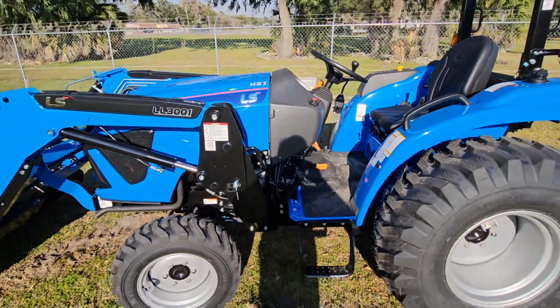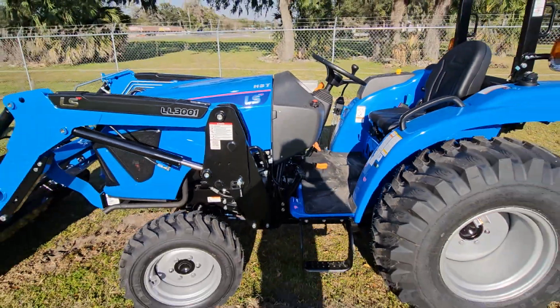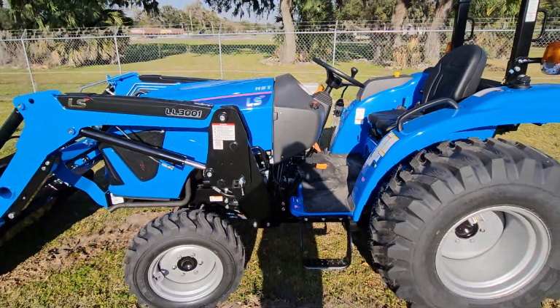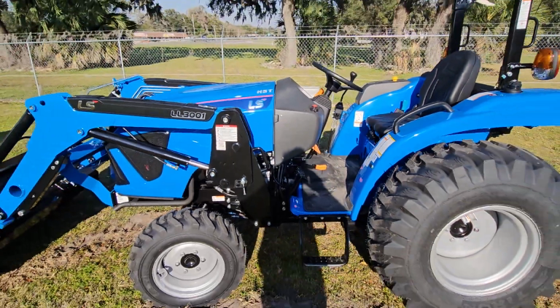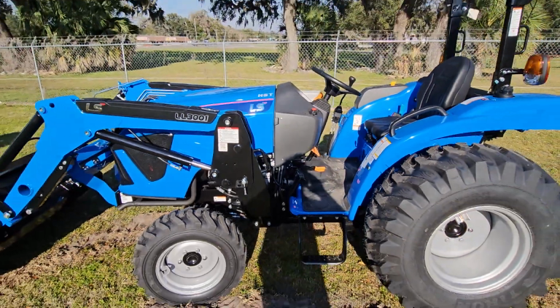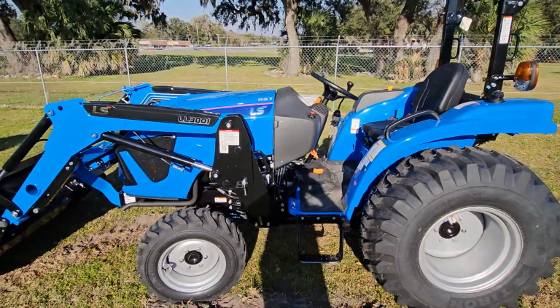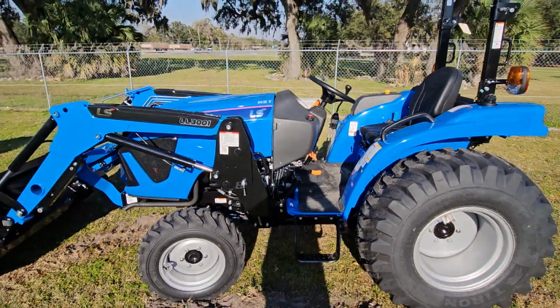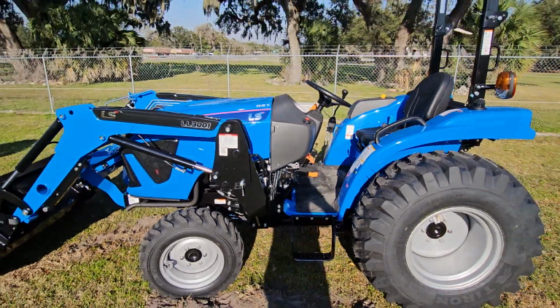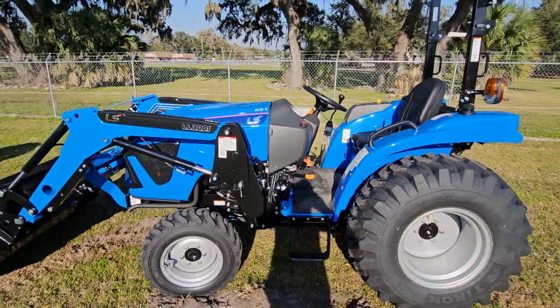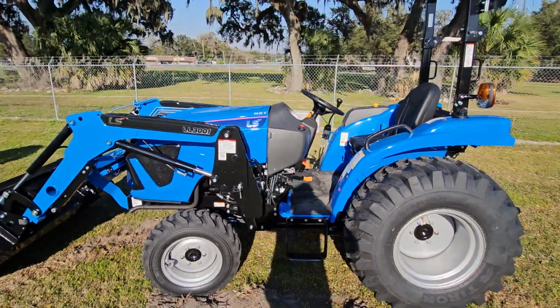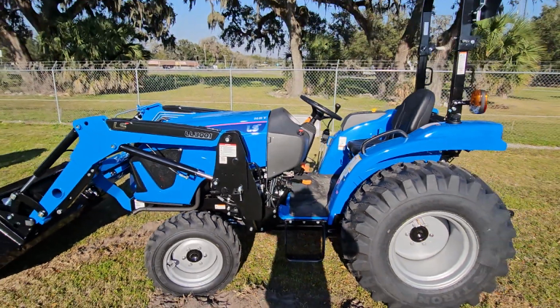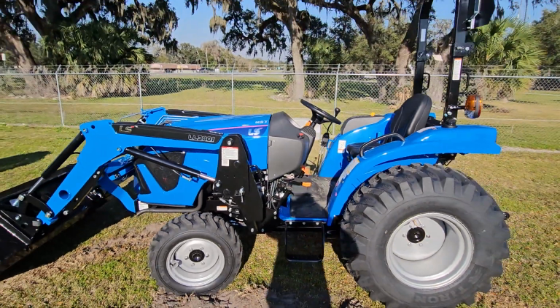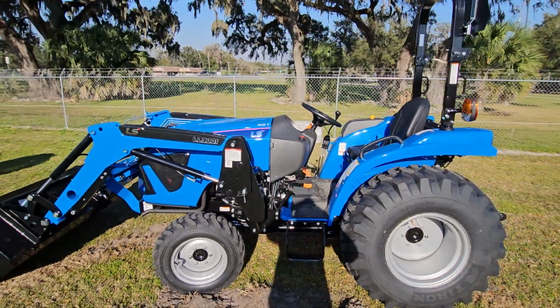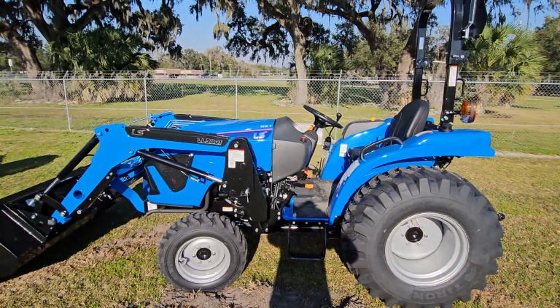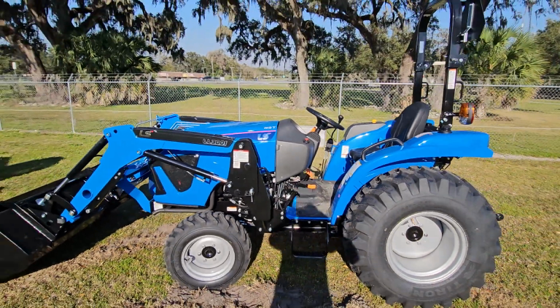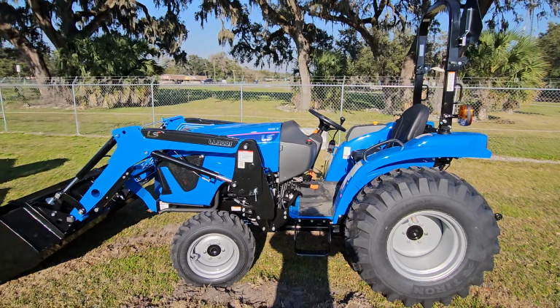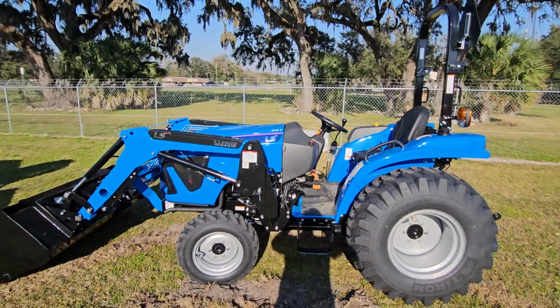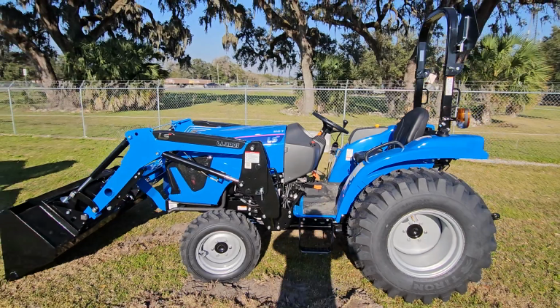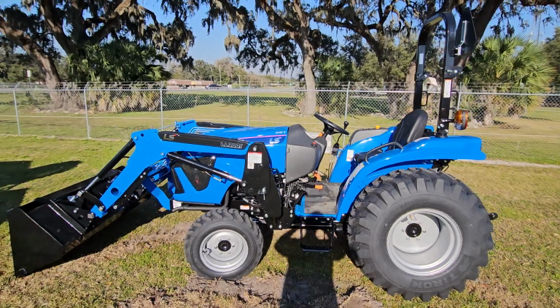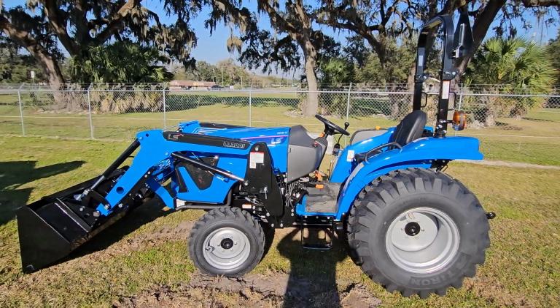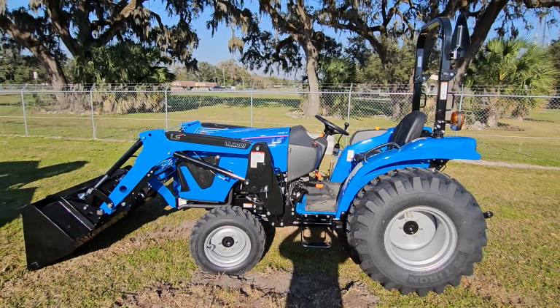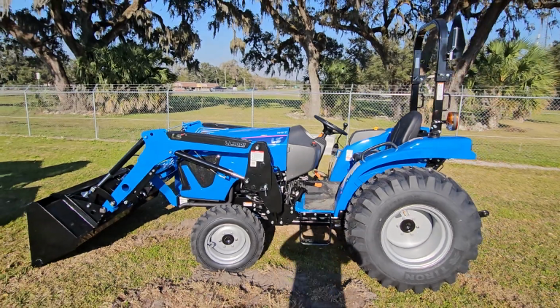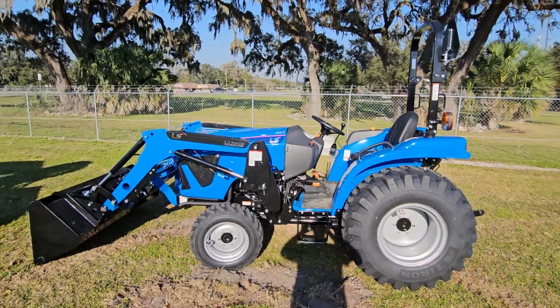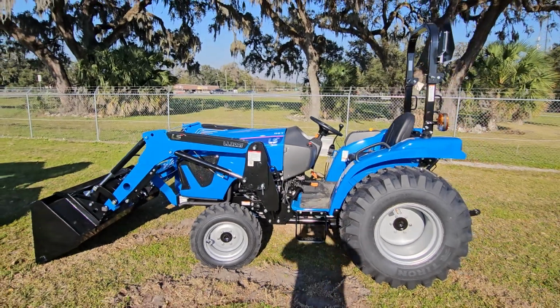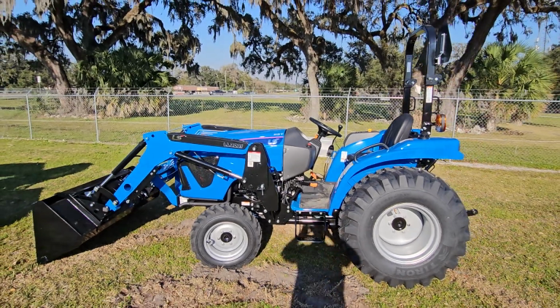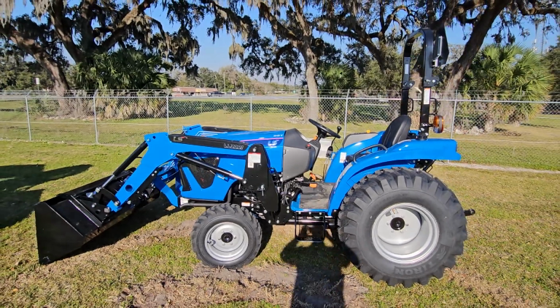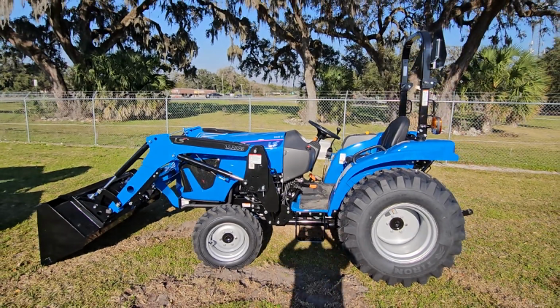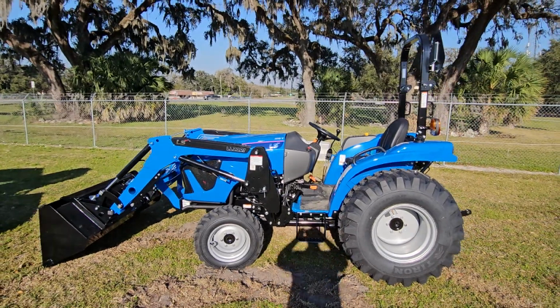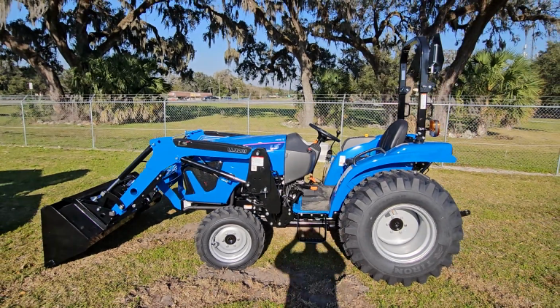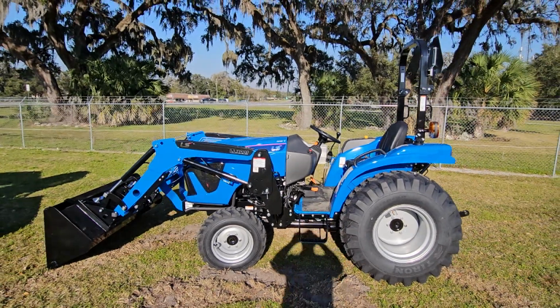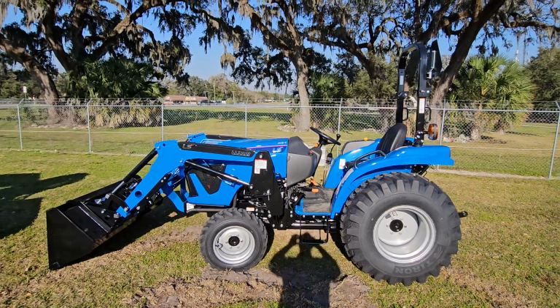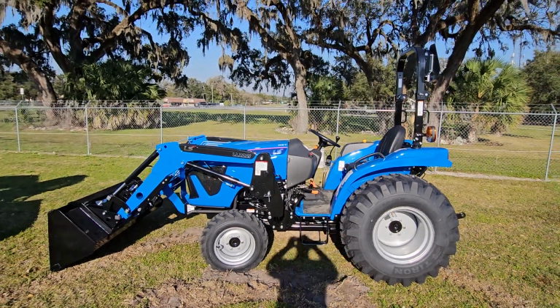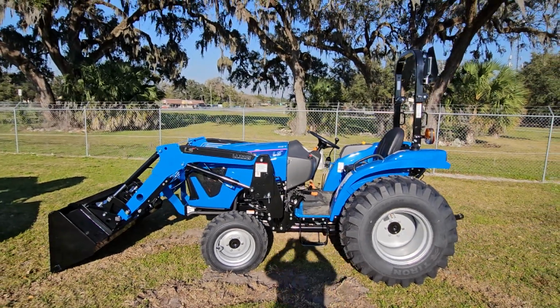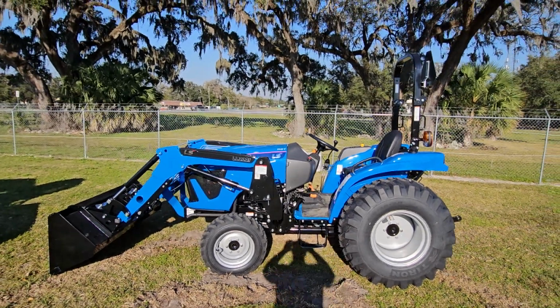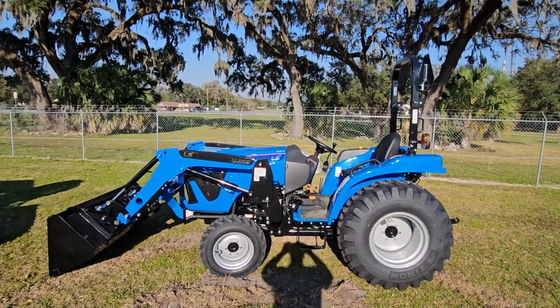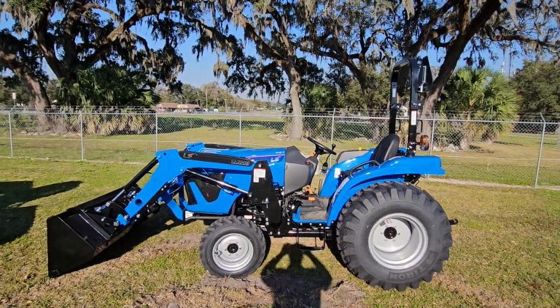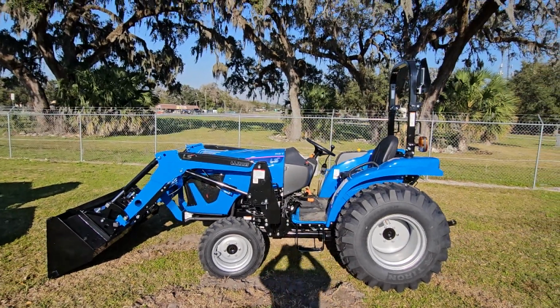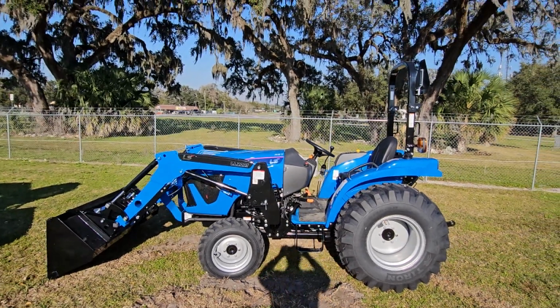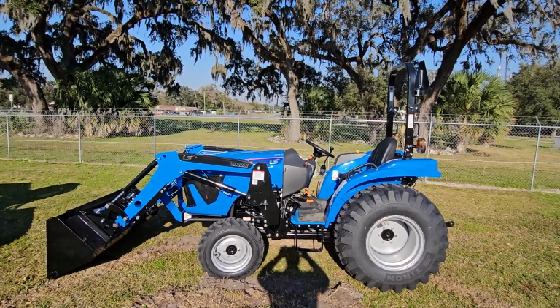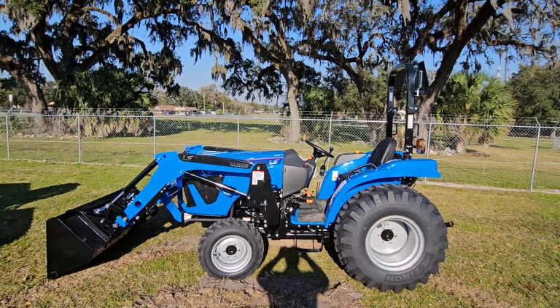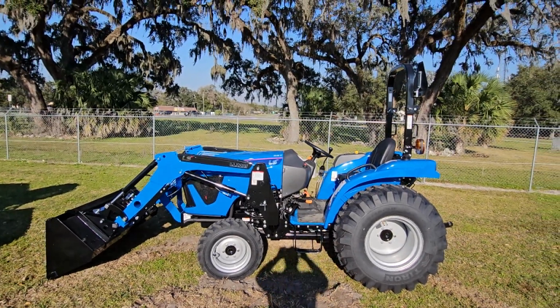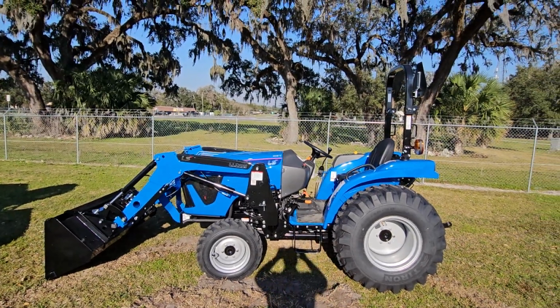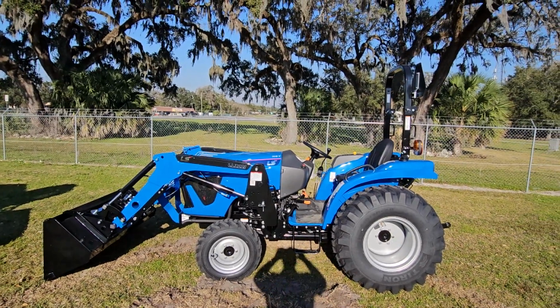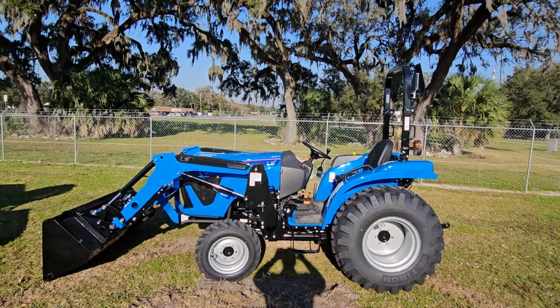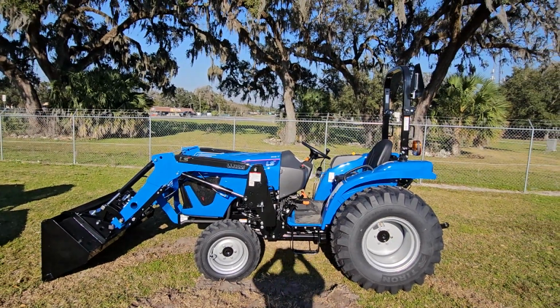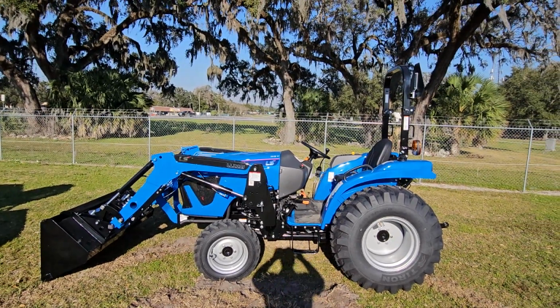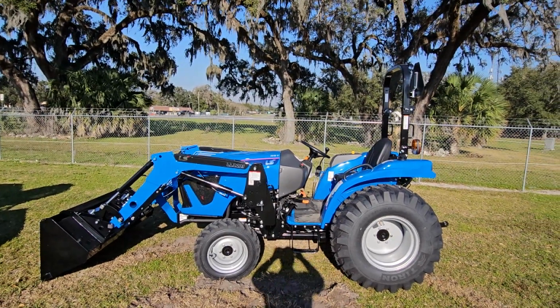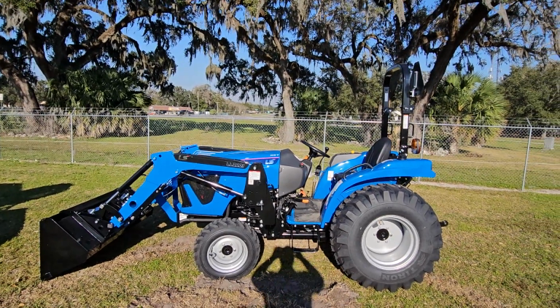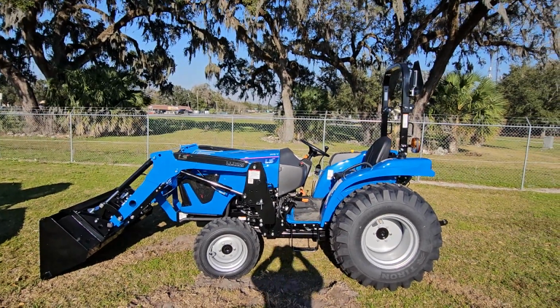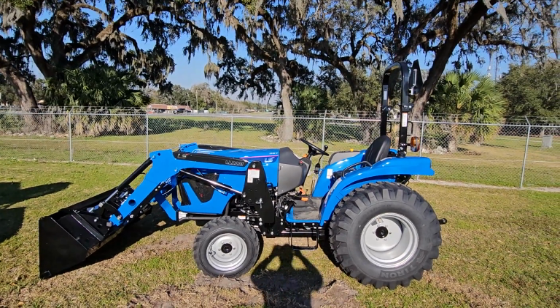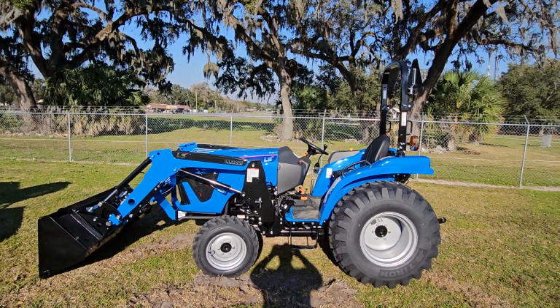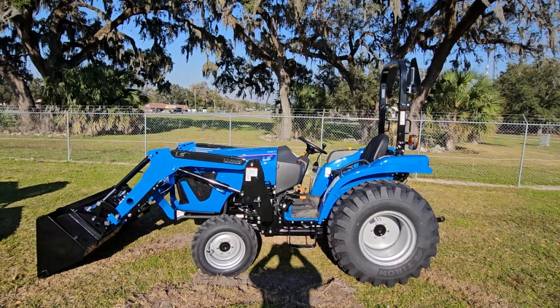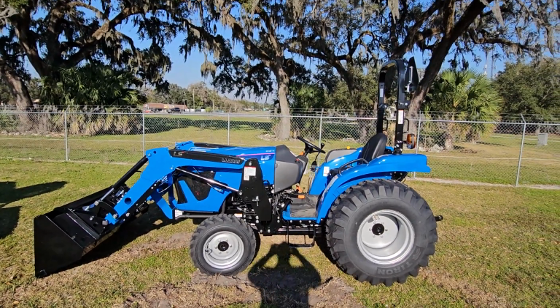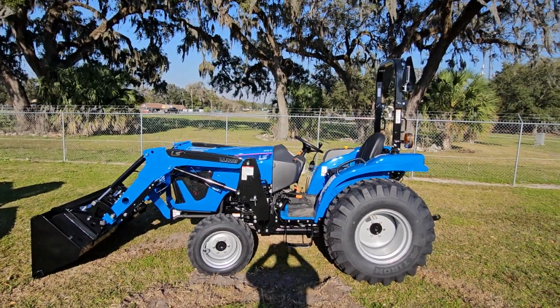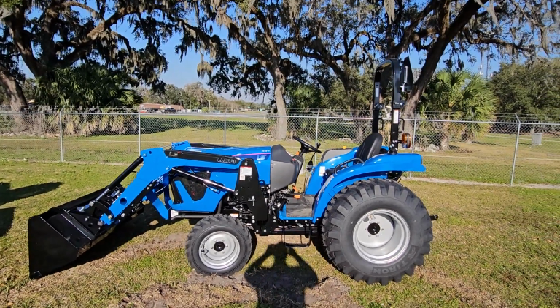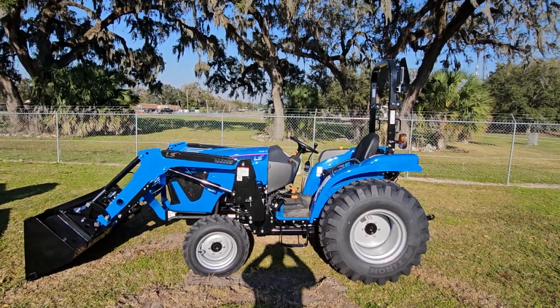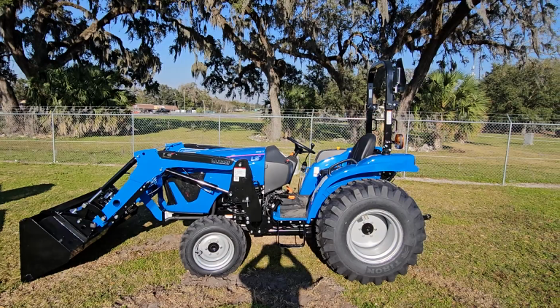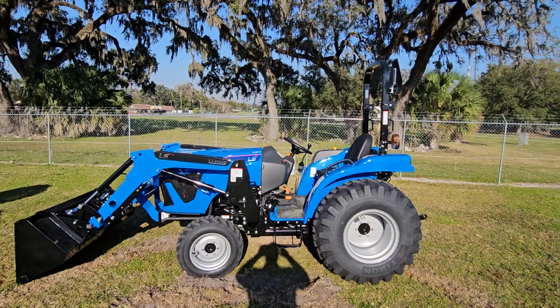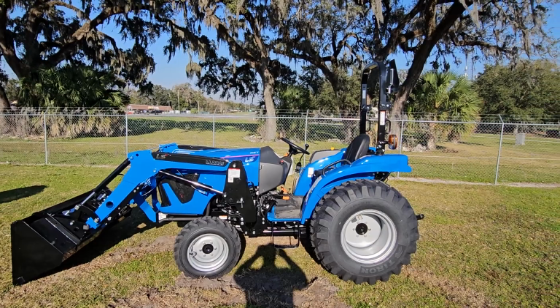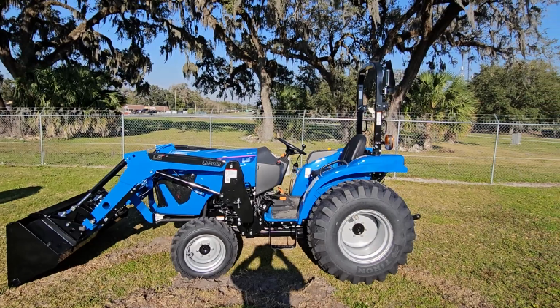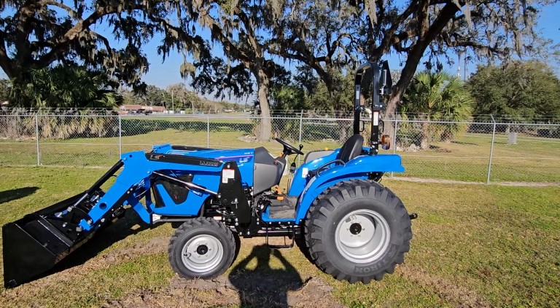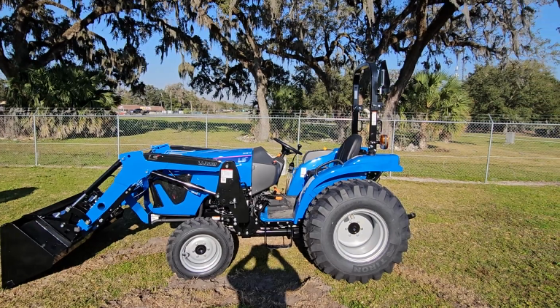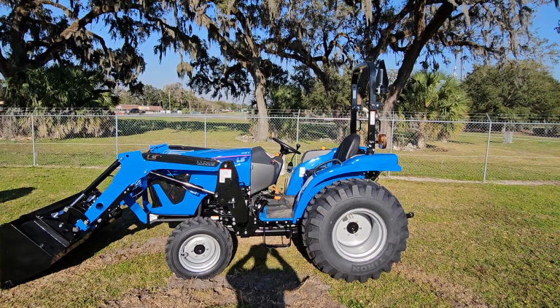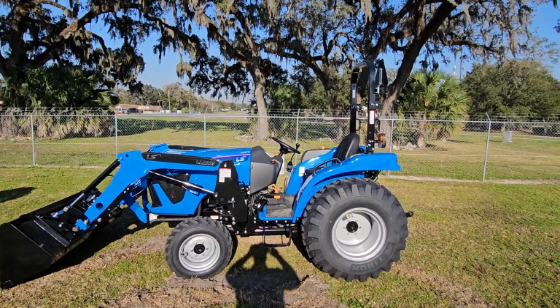Come down to Hi-Lo Equipment in Ocala, 352-820-4200. Come check it out.